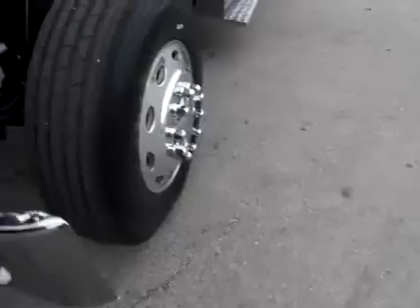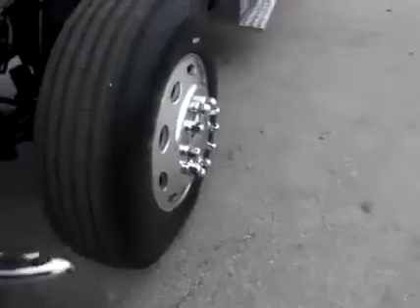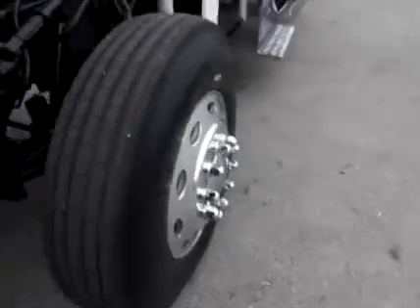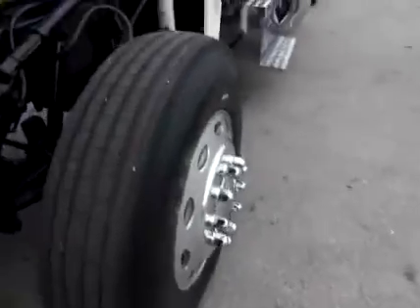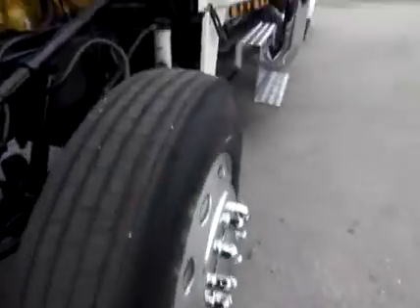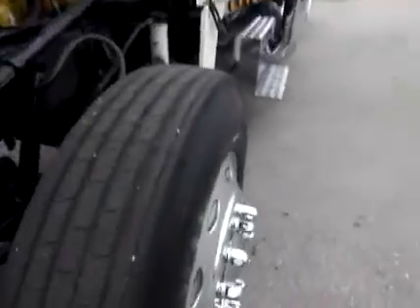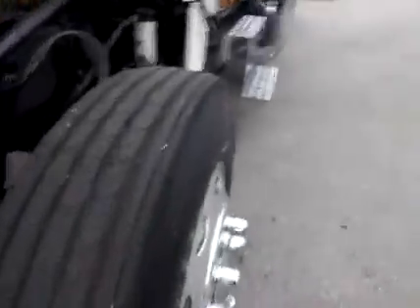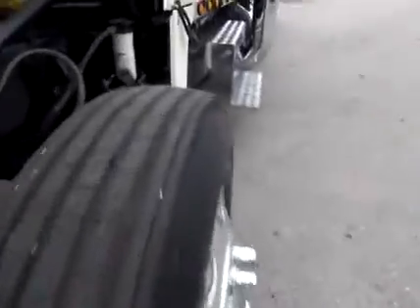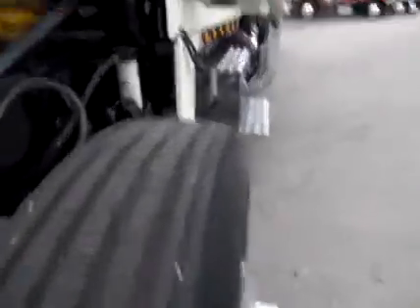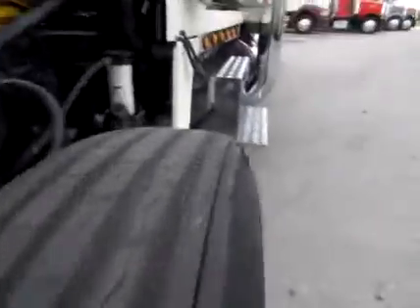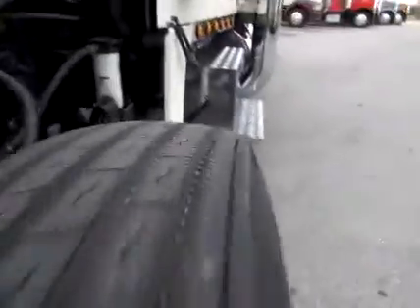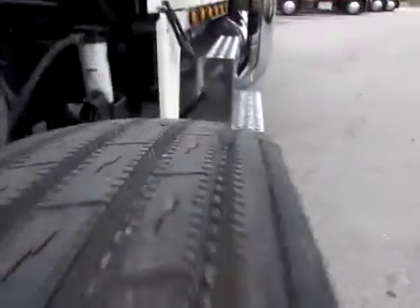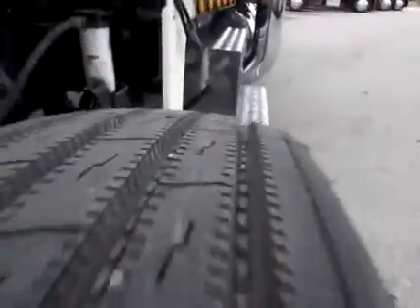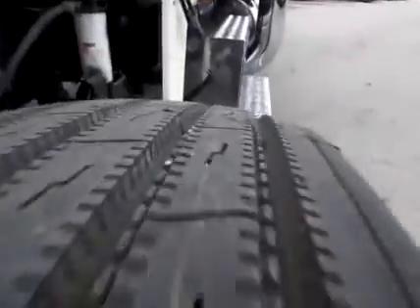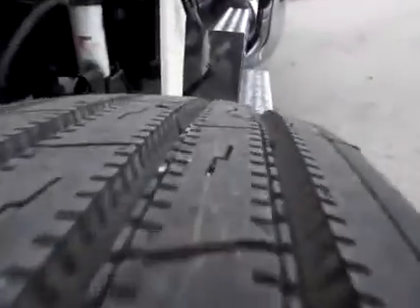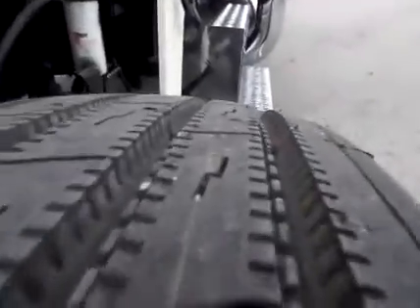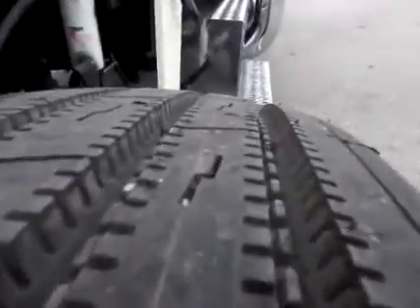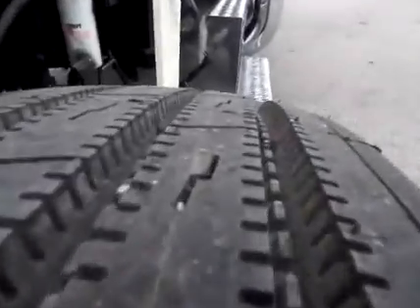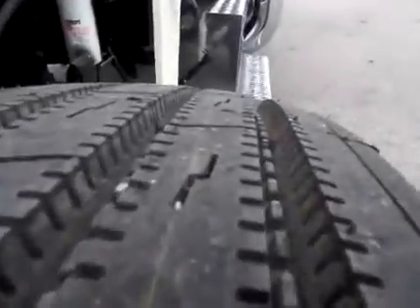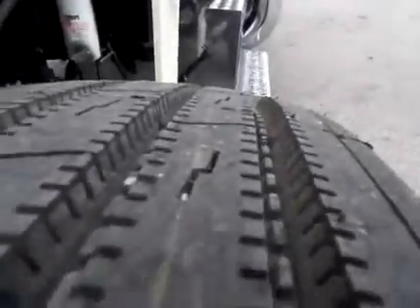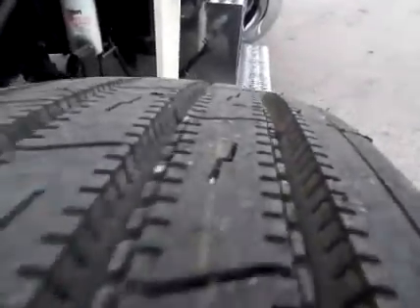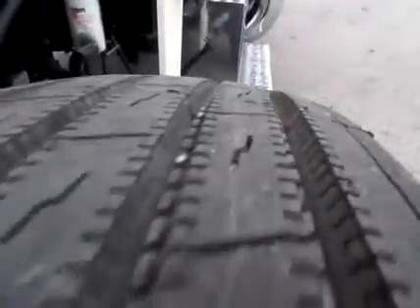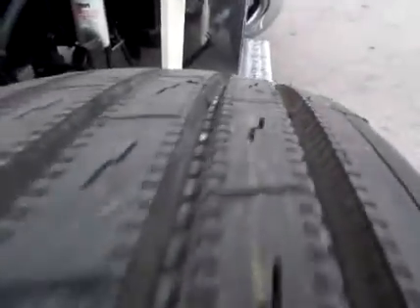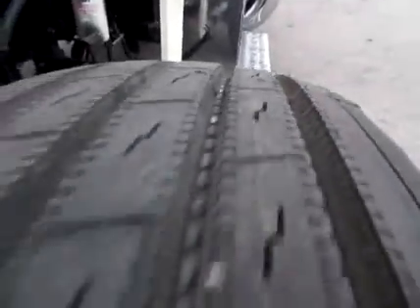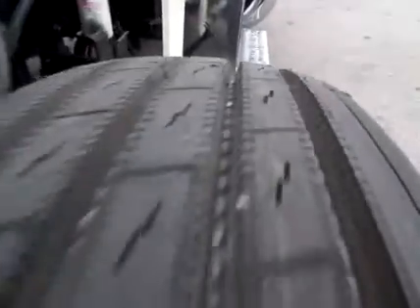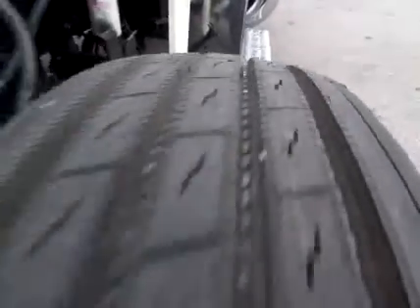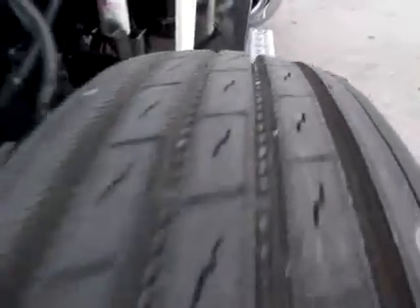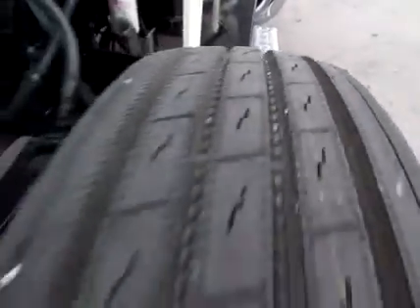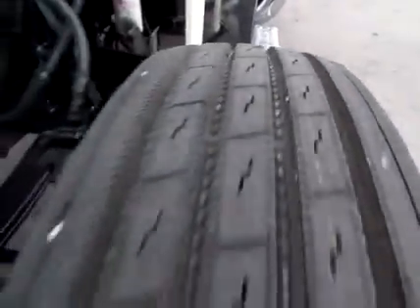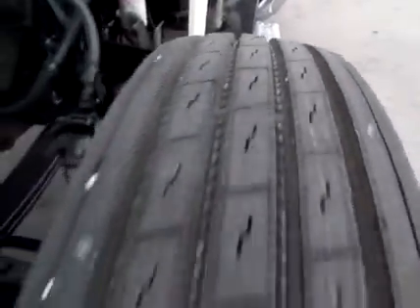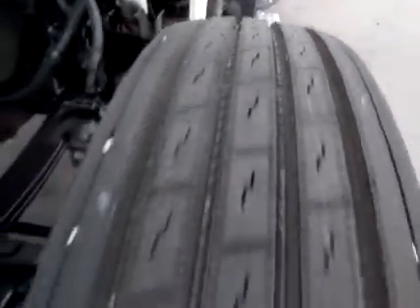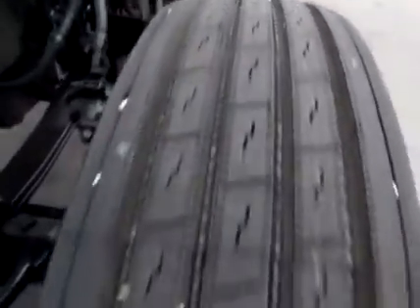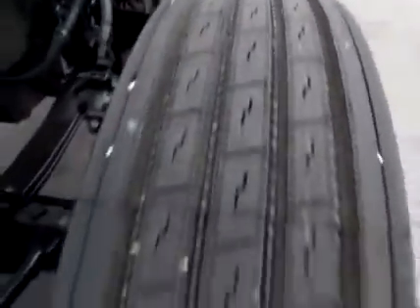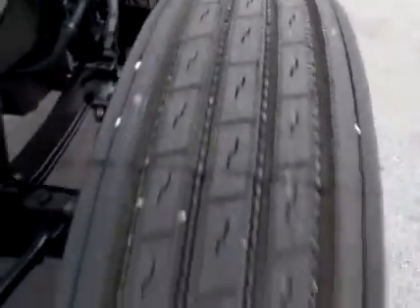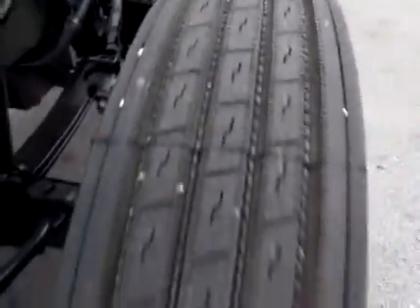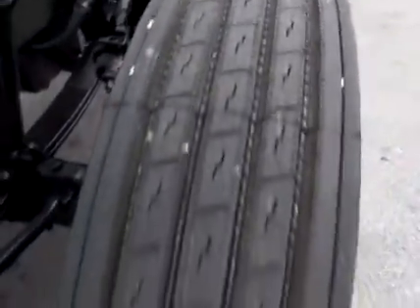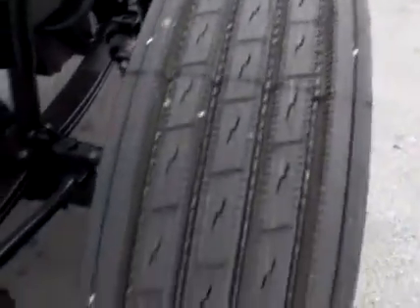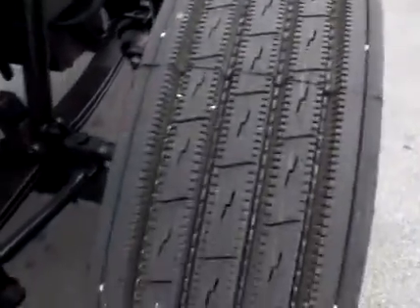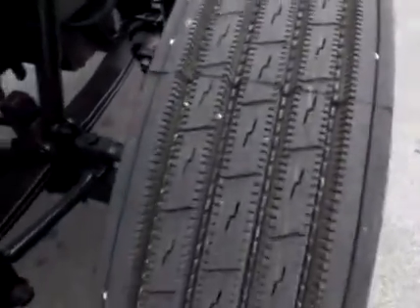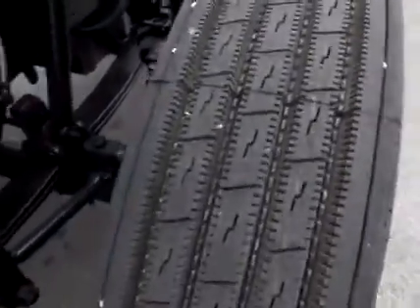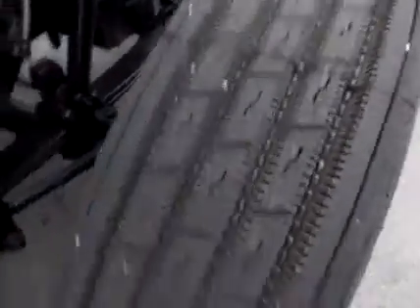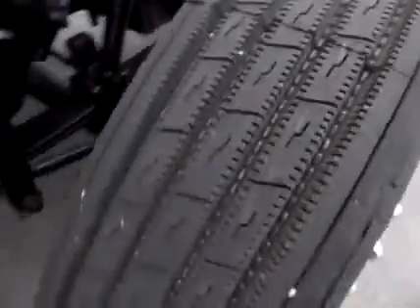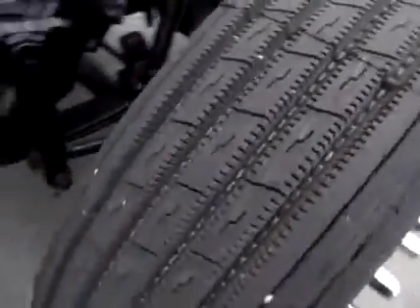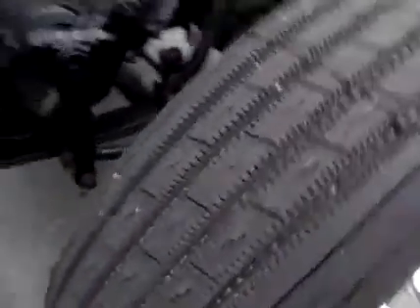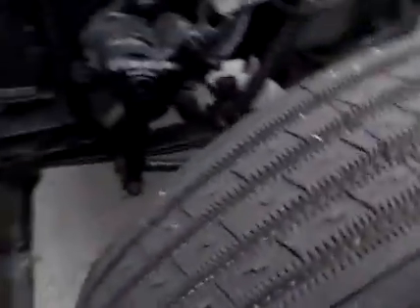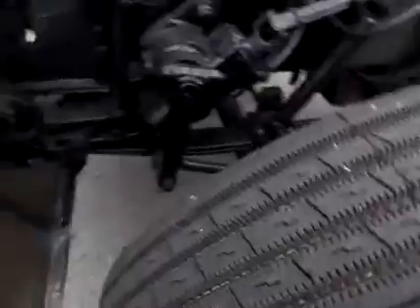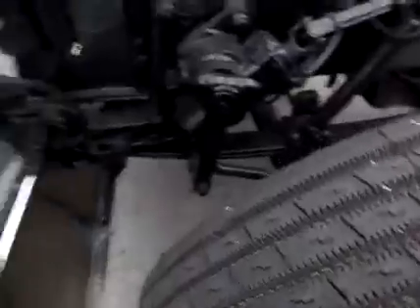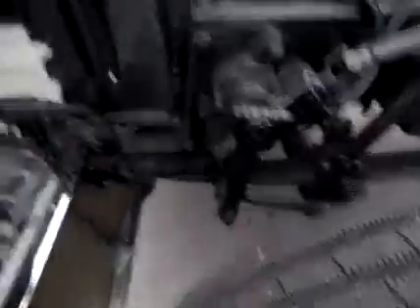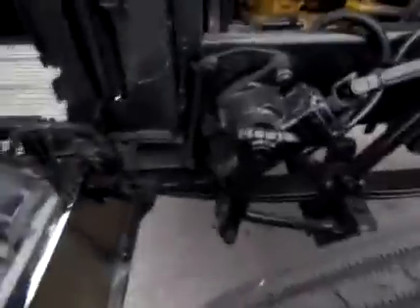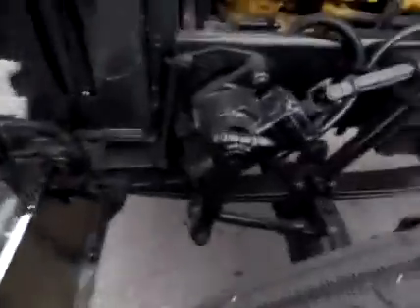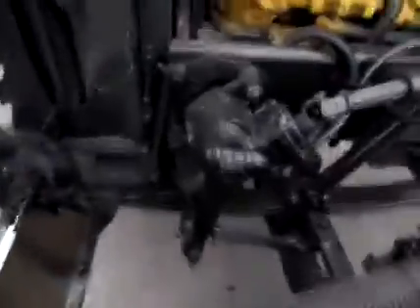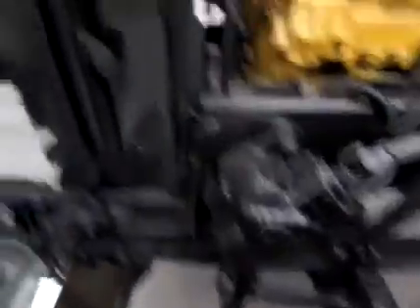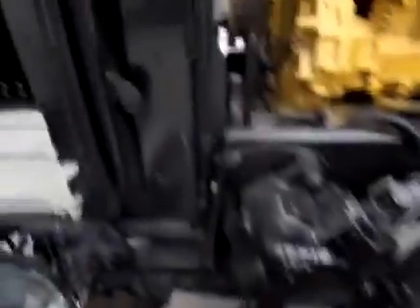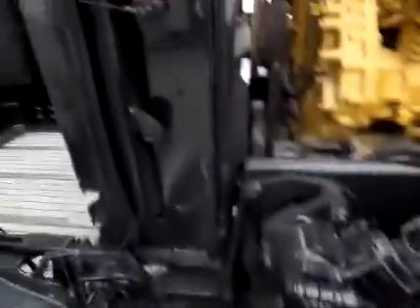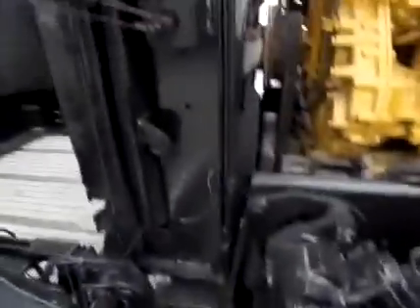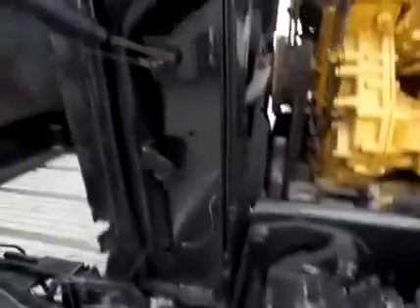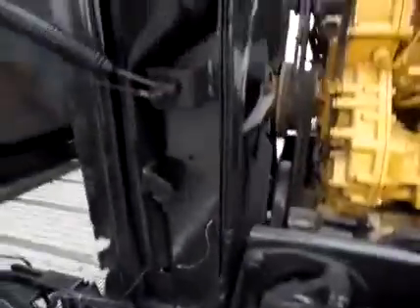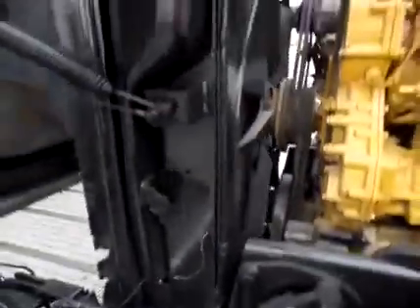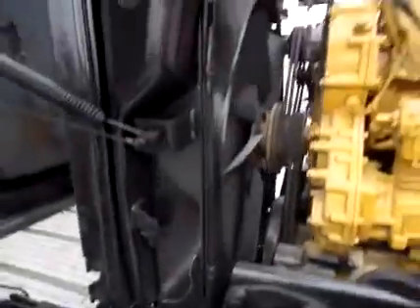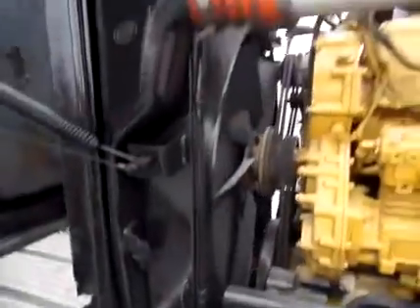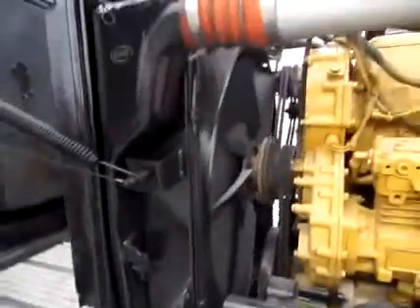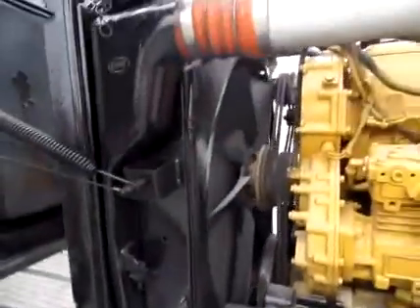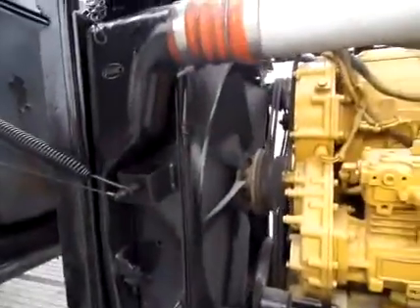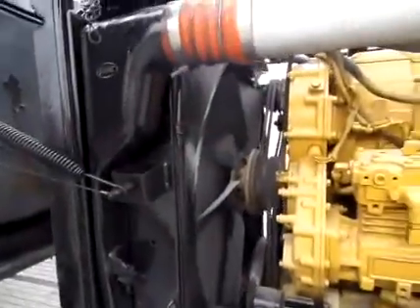Underneath the hood here, we can see brand new steers. Nice. Very clean motor area.